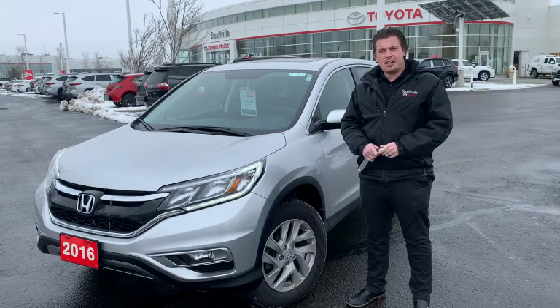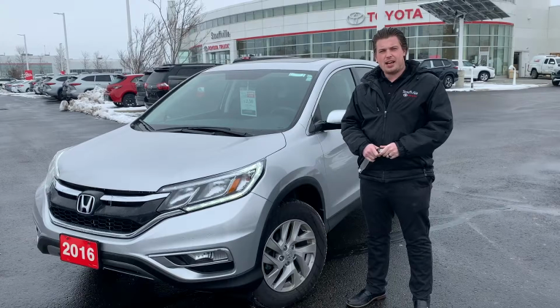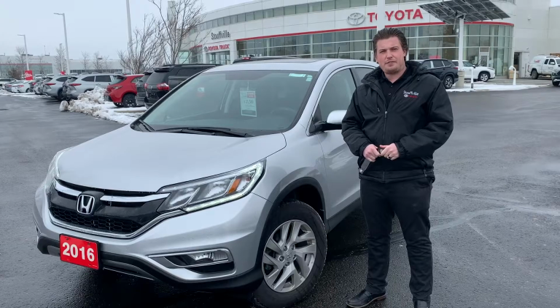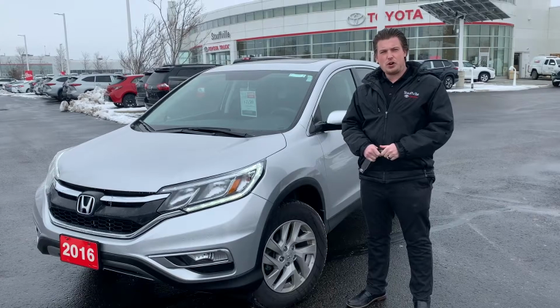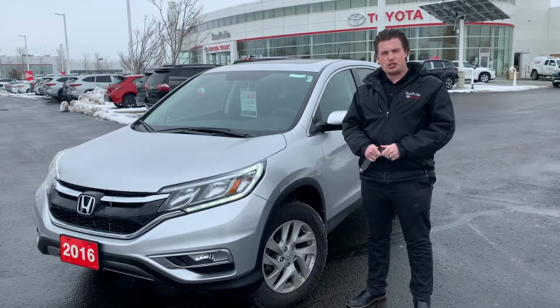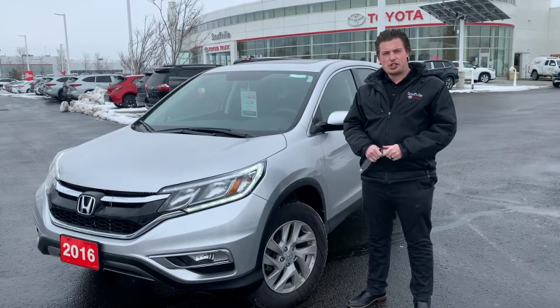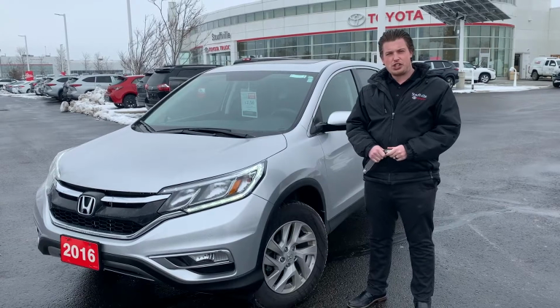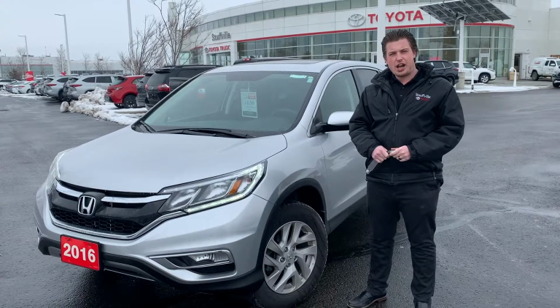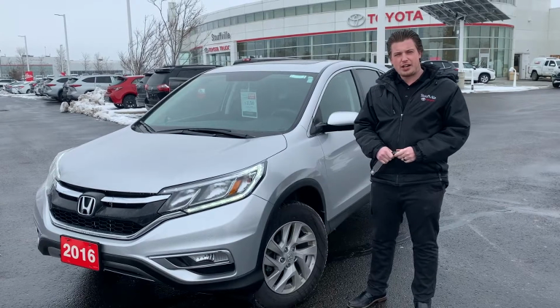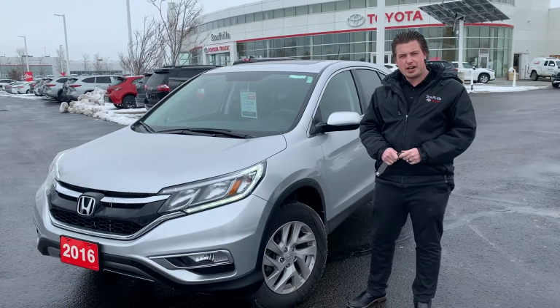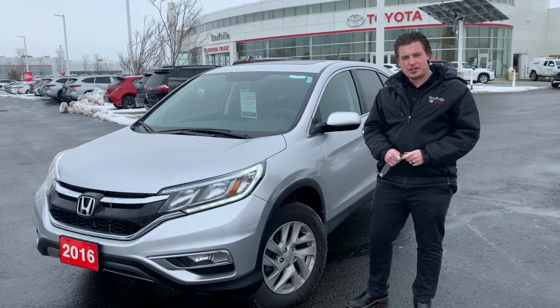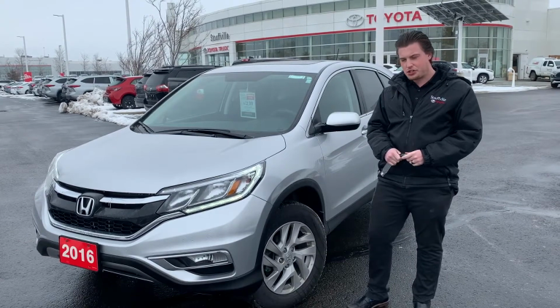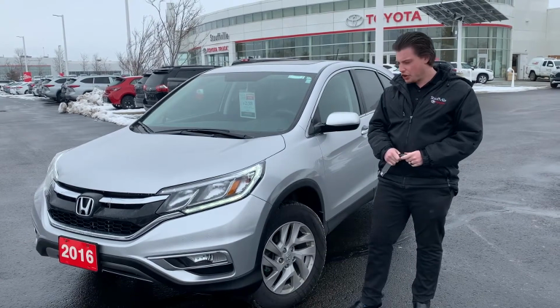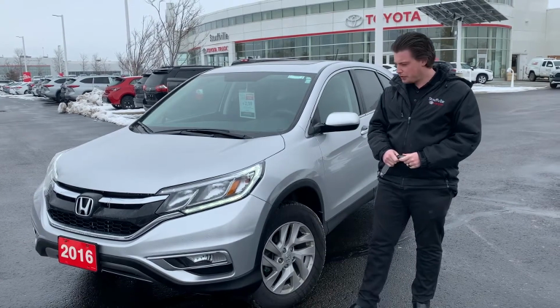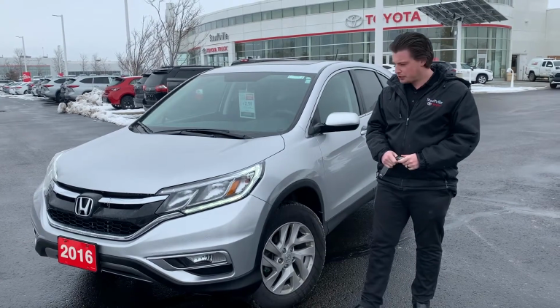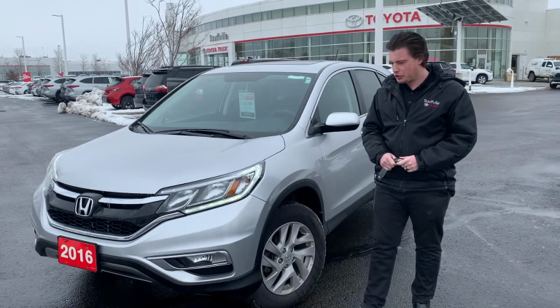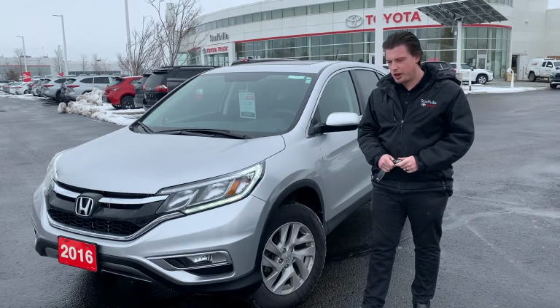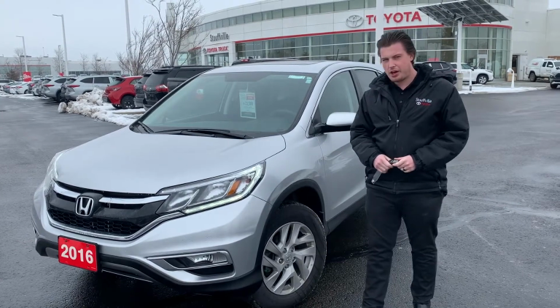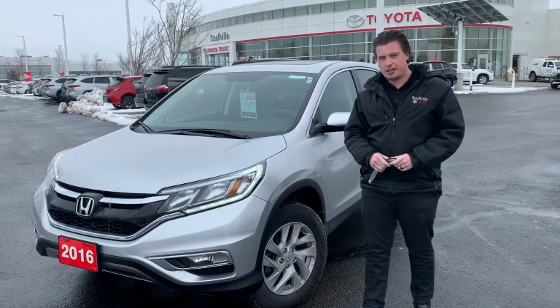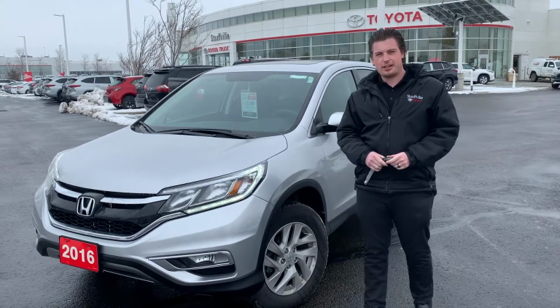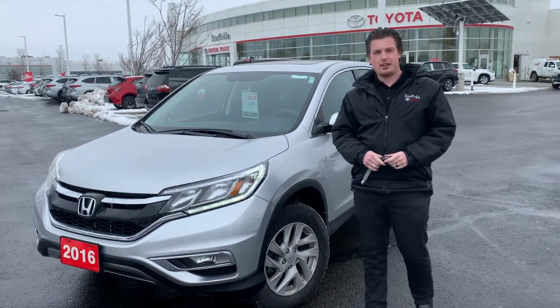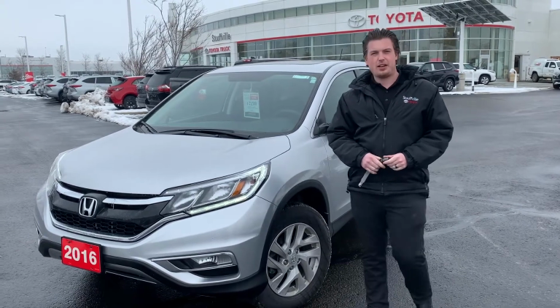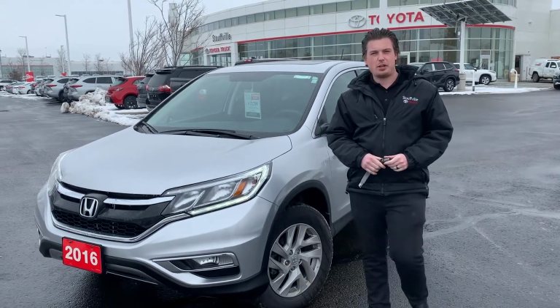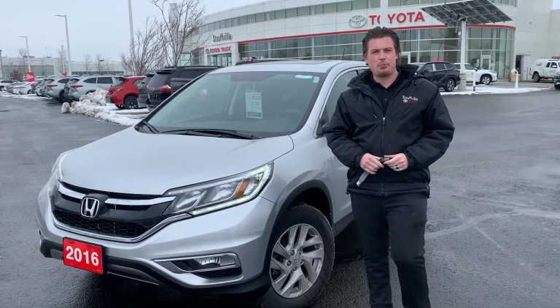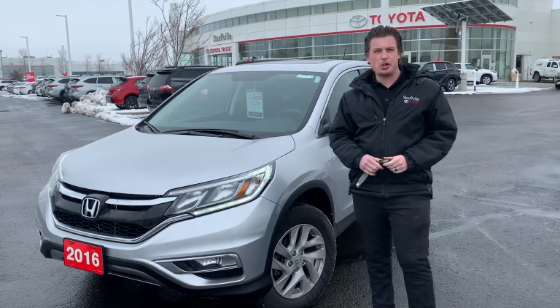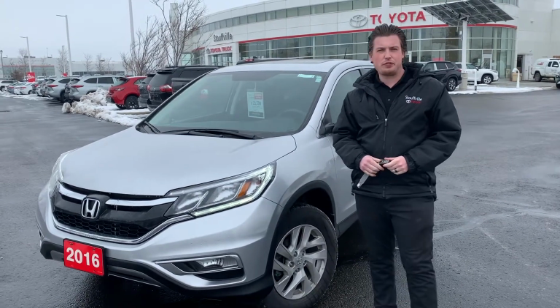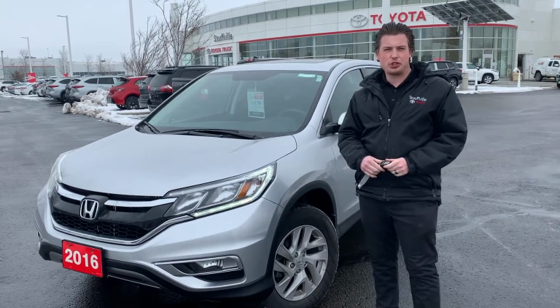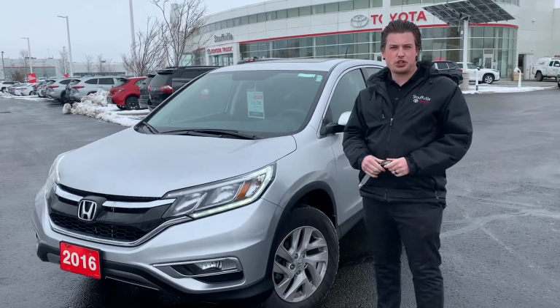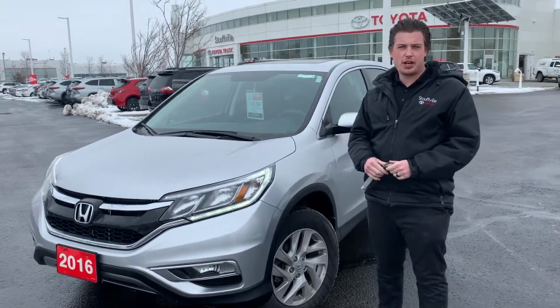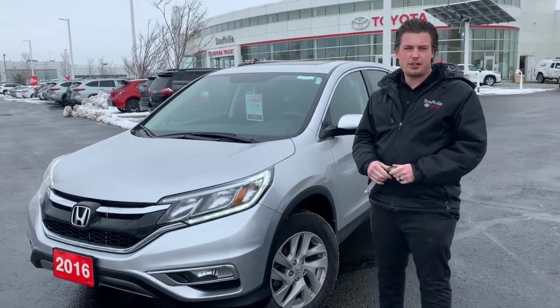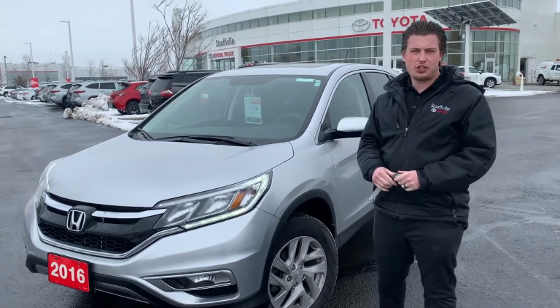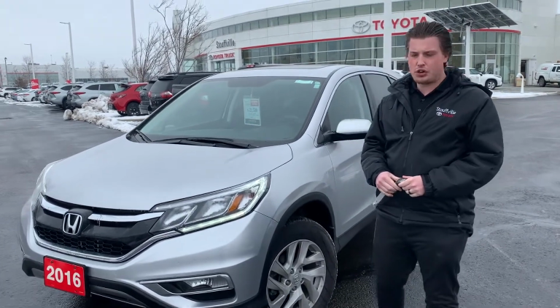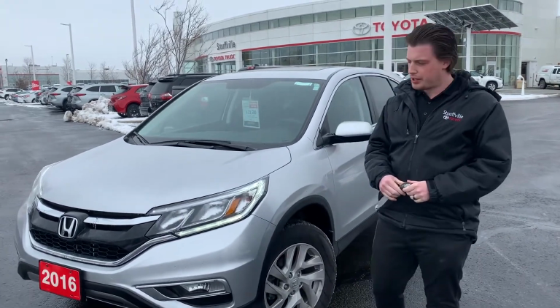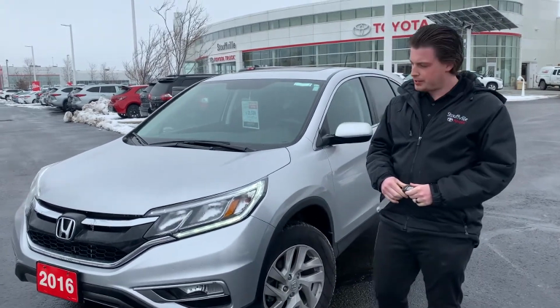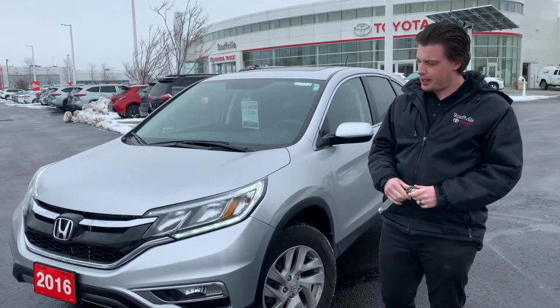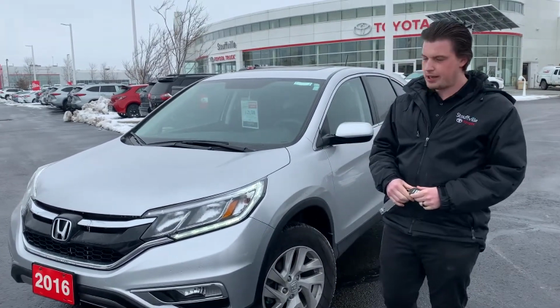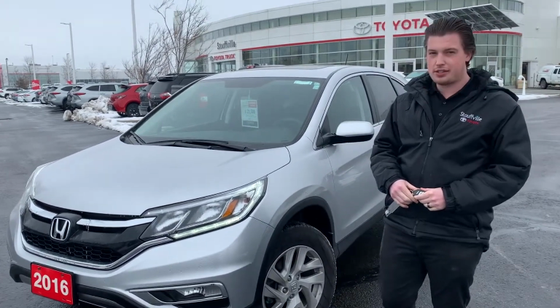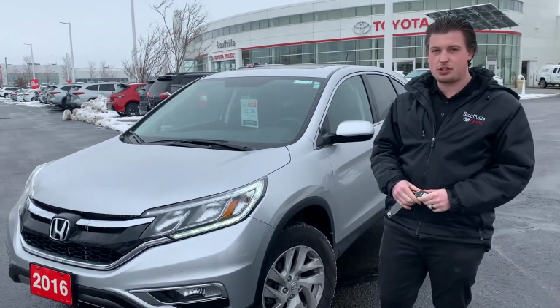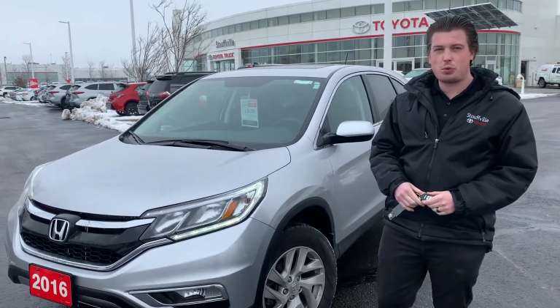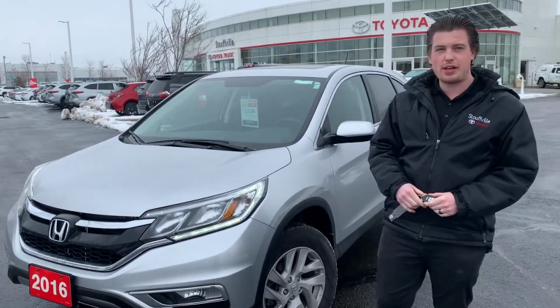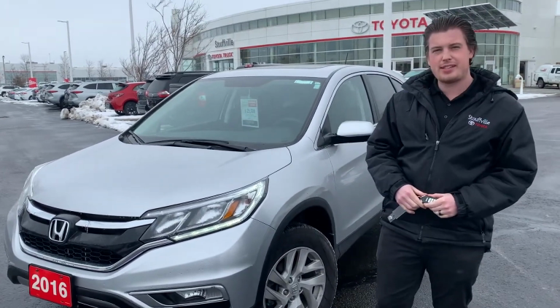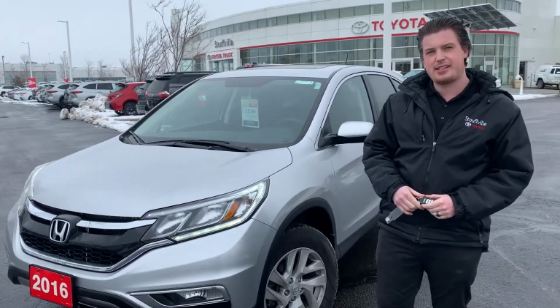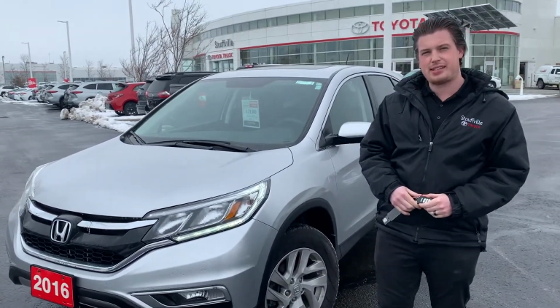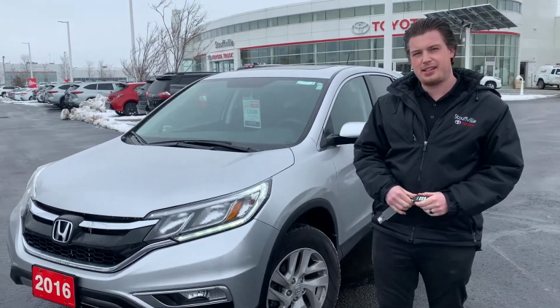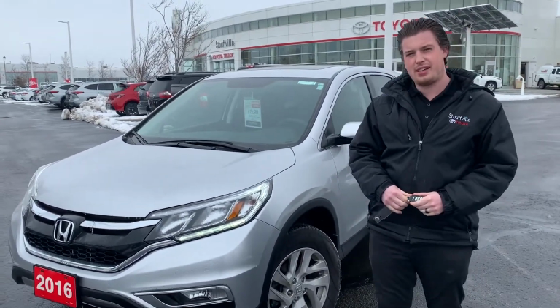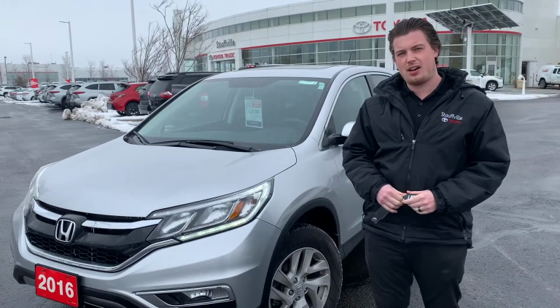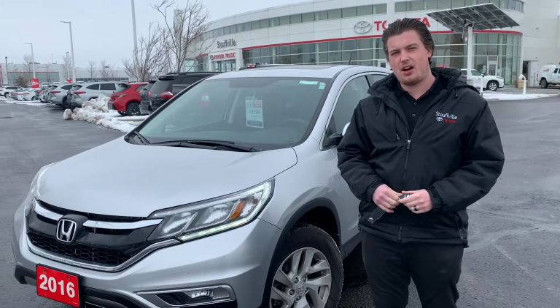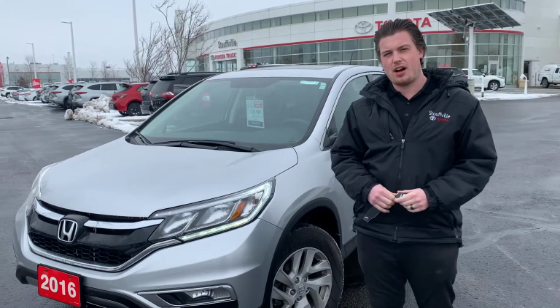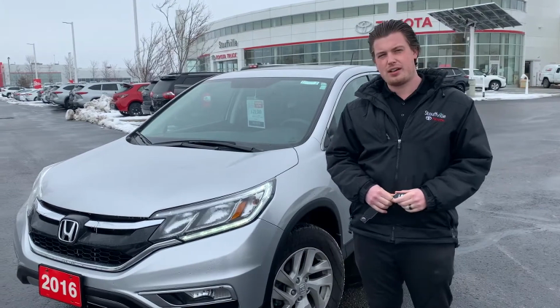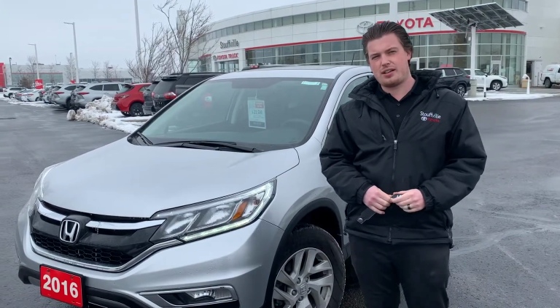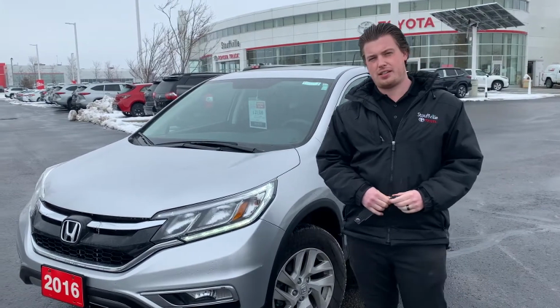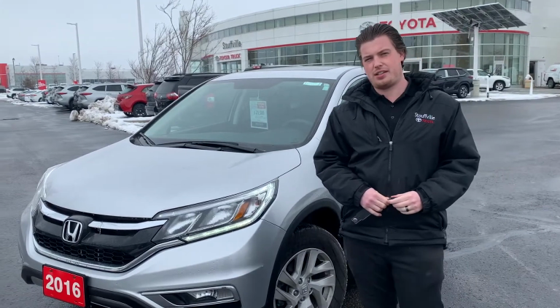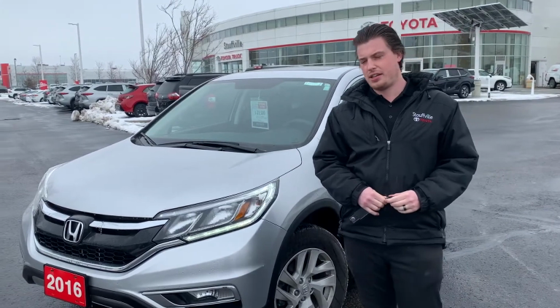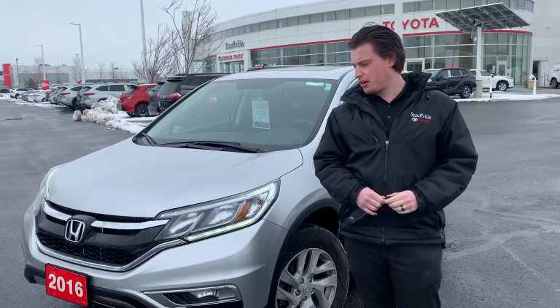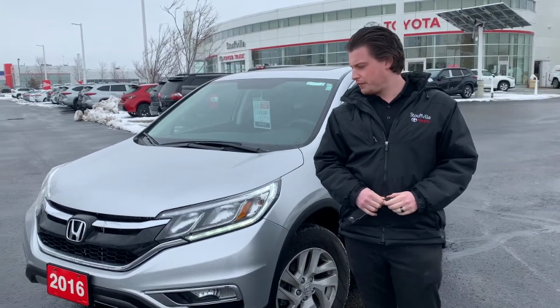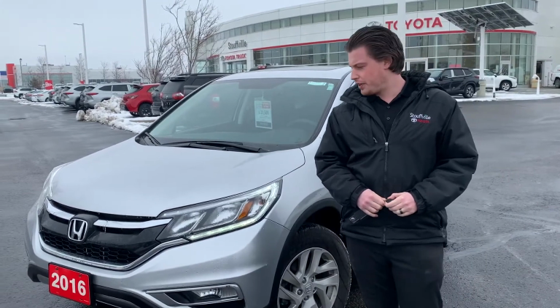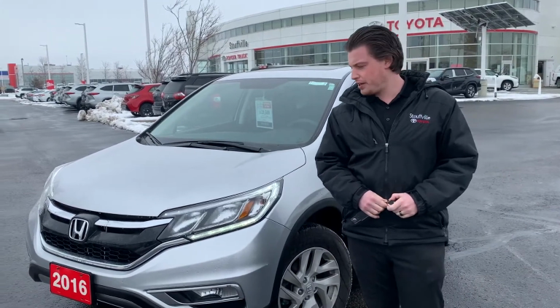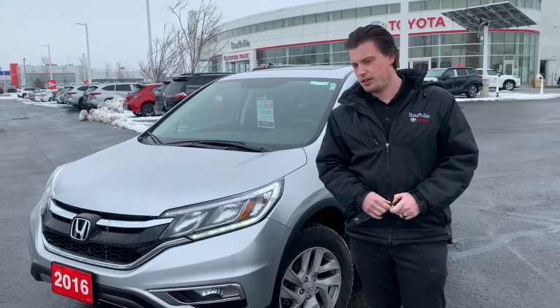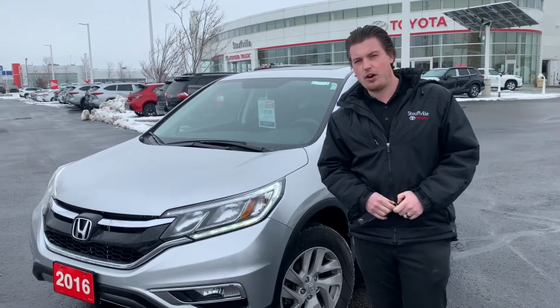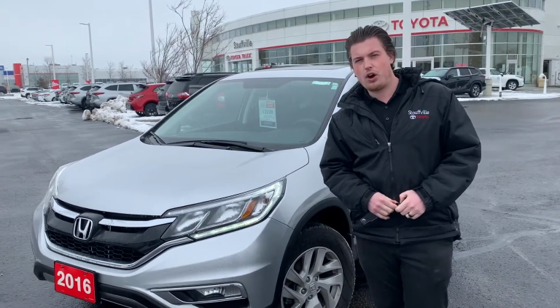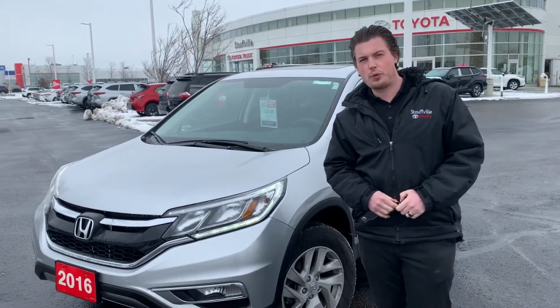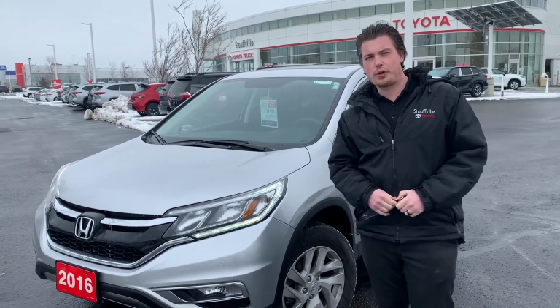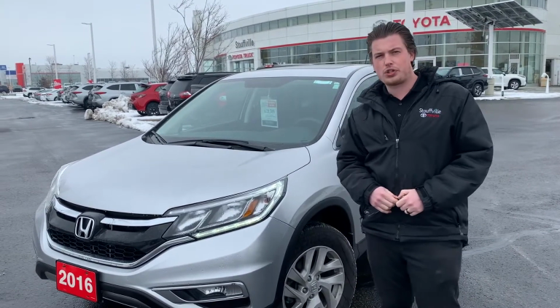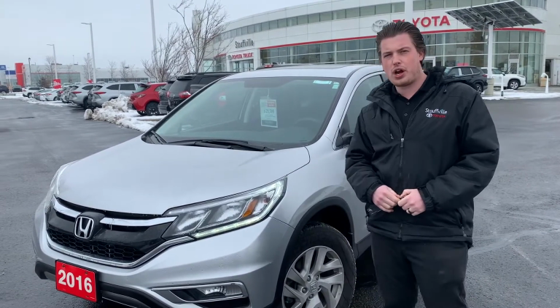Hey folks, it's Chad here at Stovo Toyota. Another beautiful trade to show you today — it's a 2016 Honda CR-V all-wheel drive.